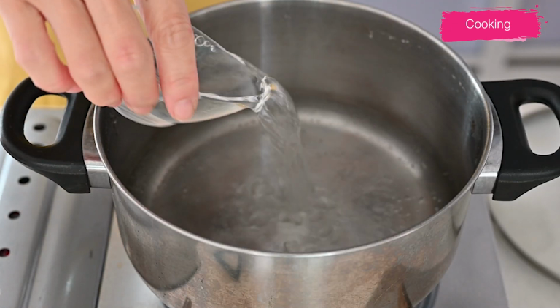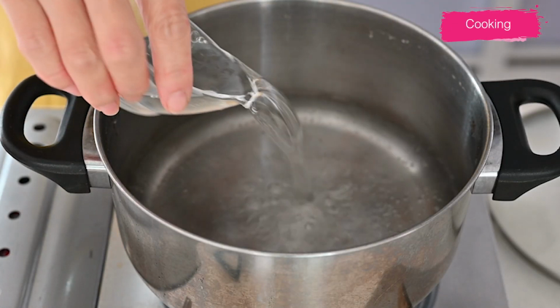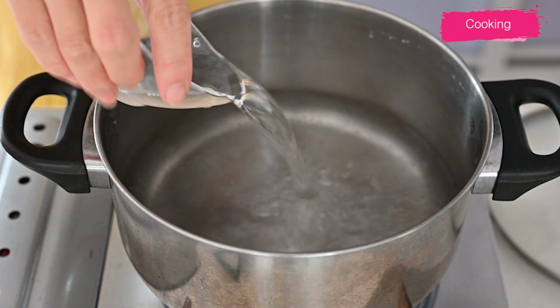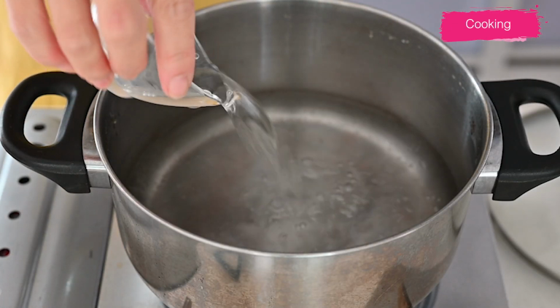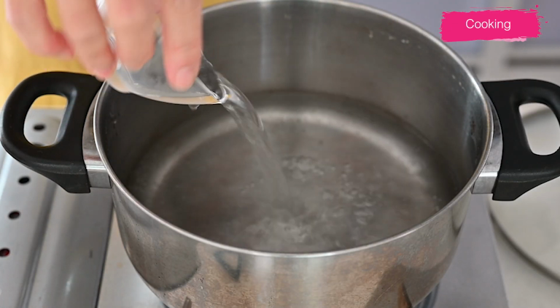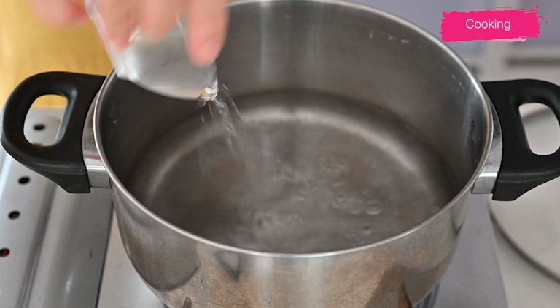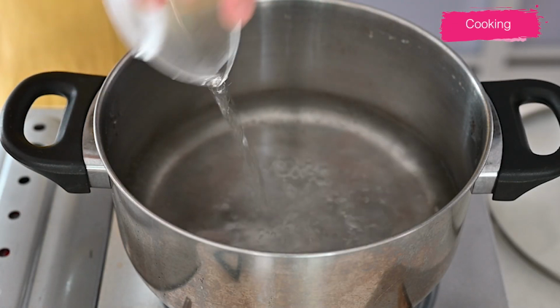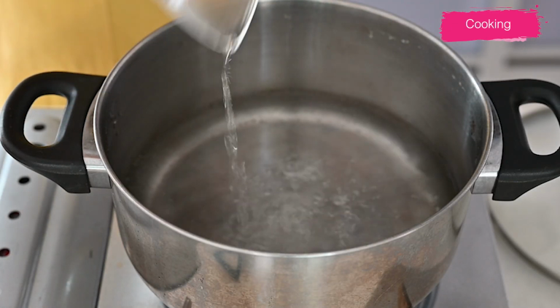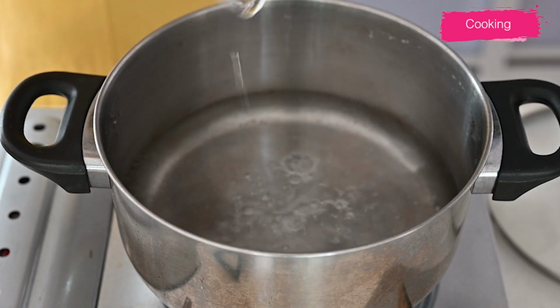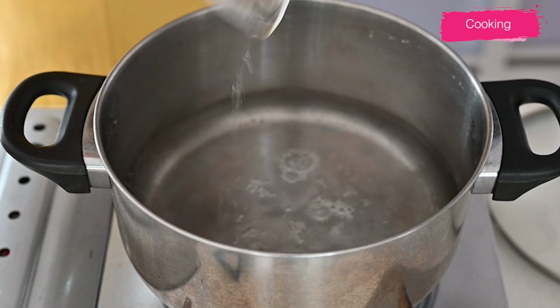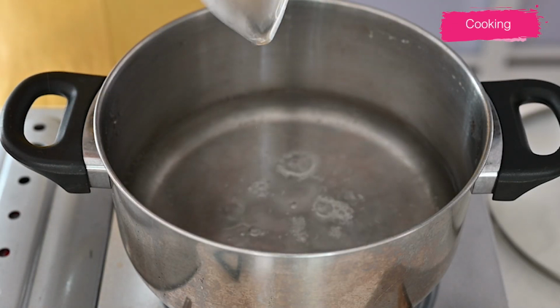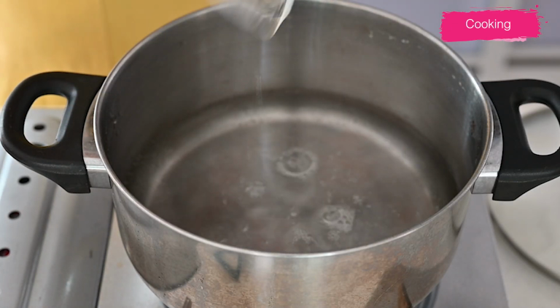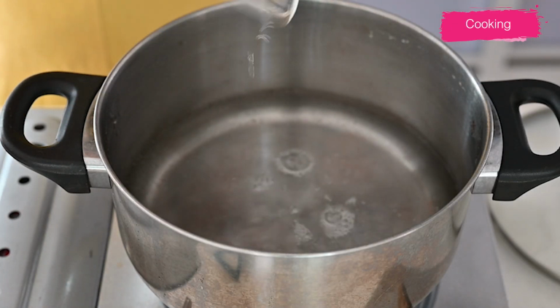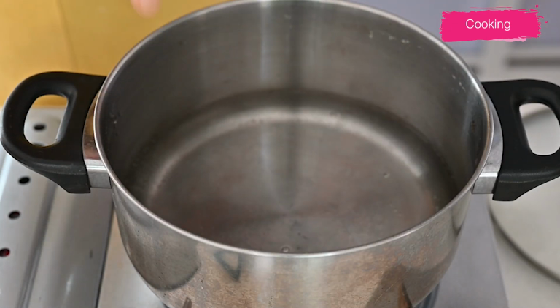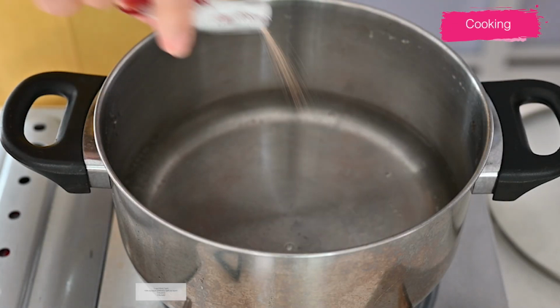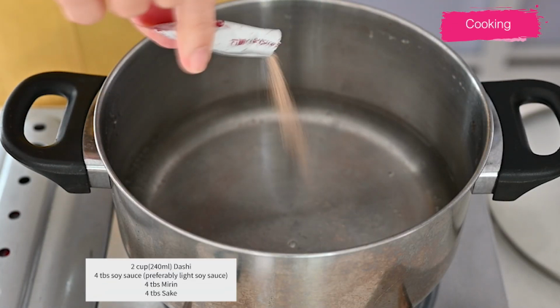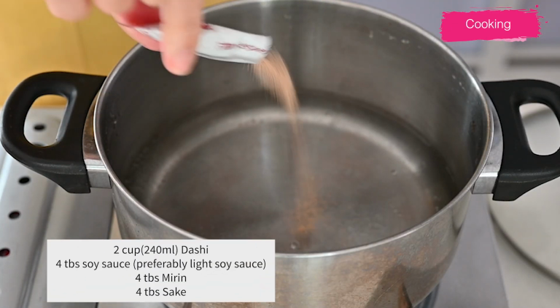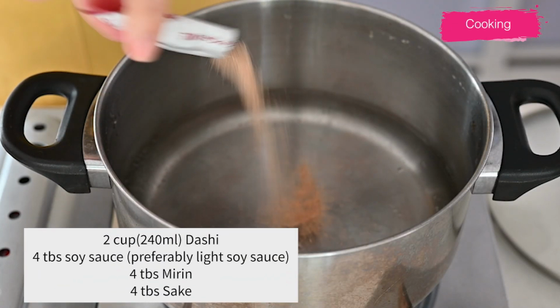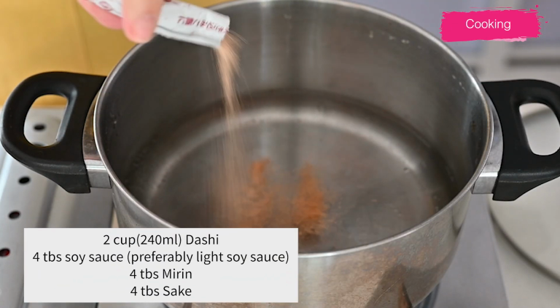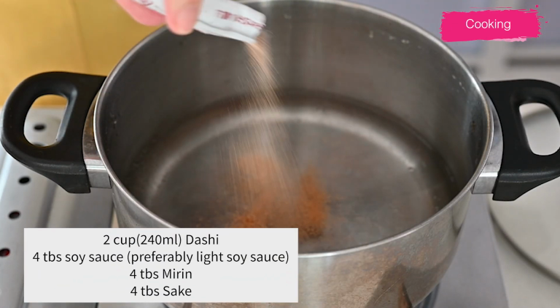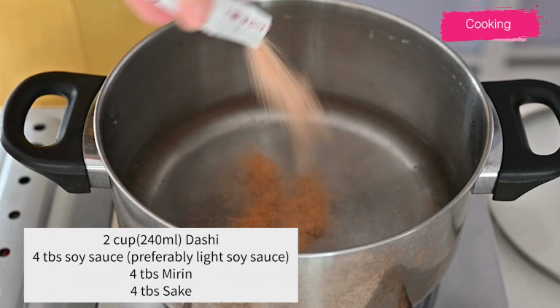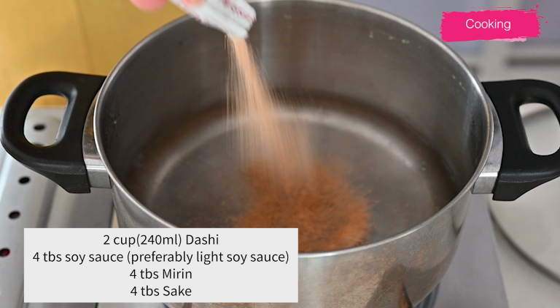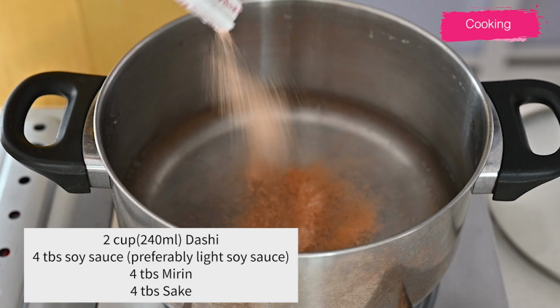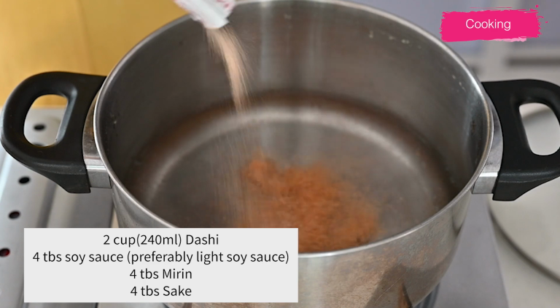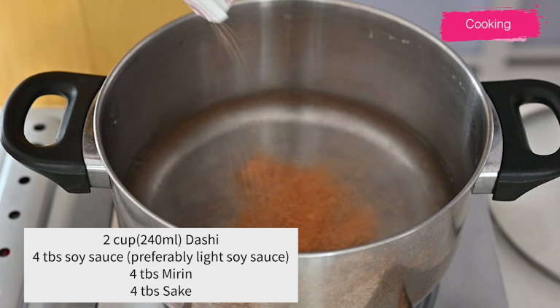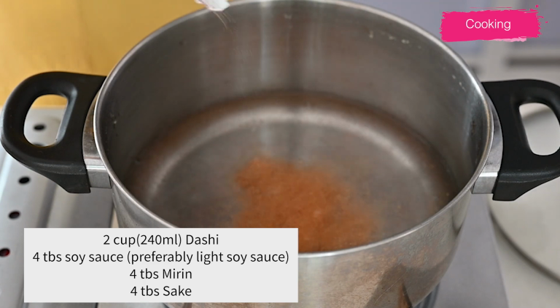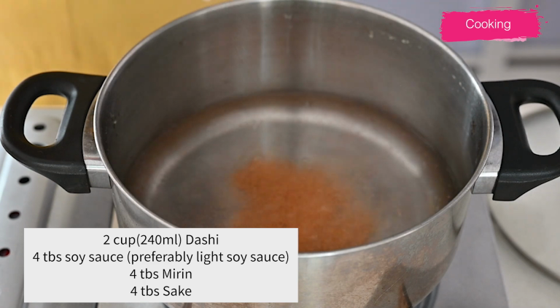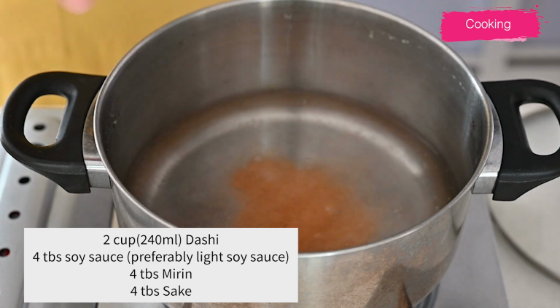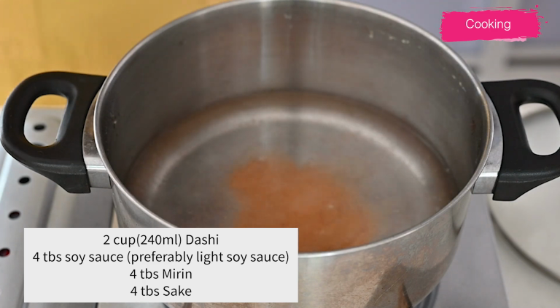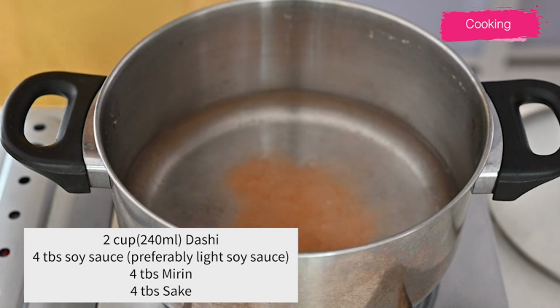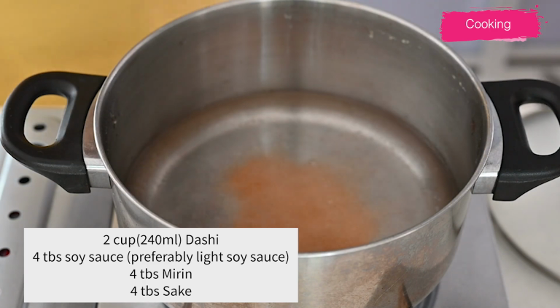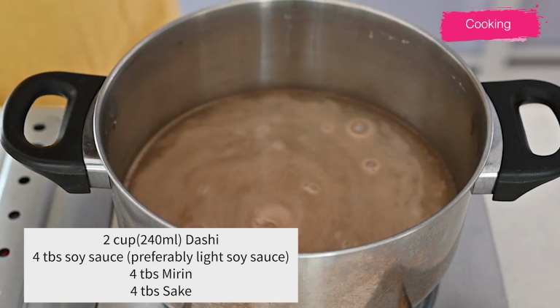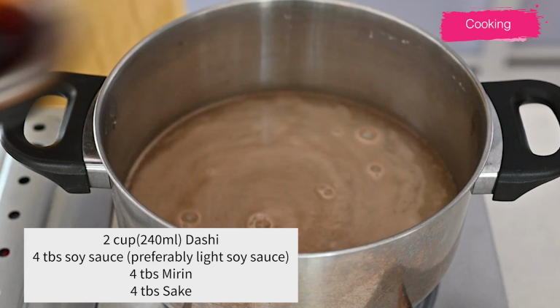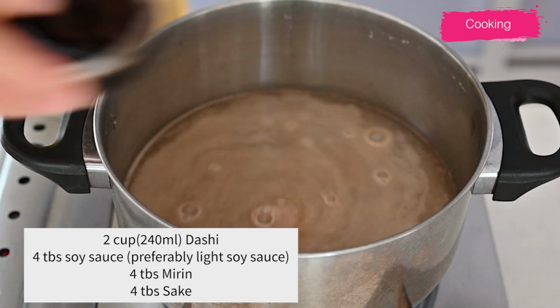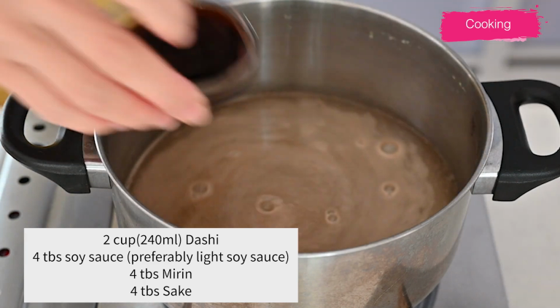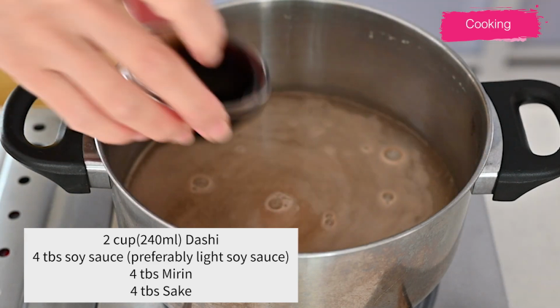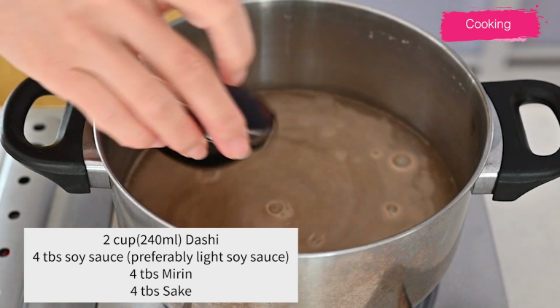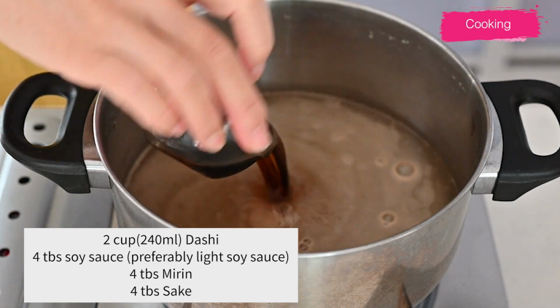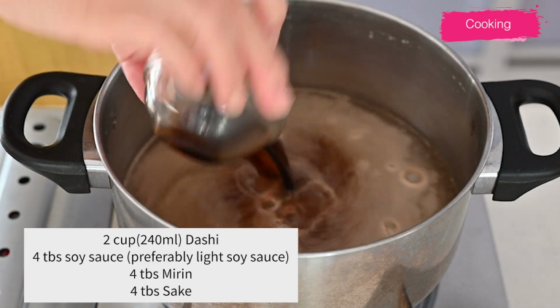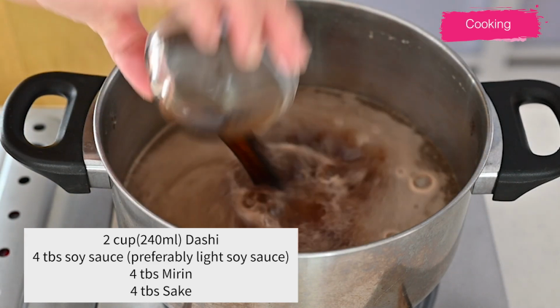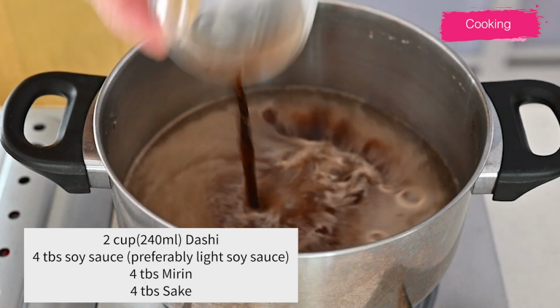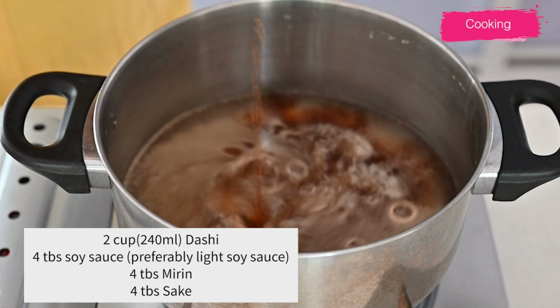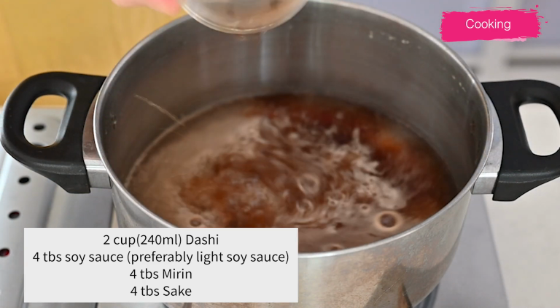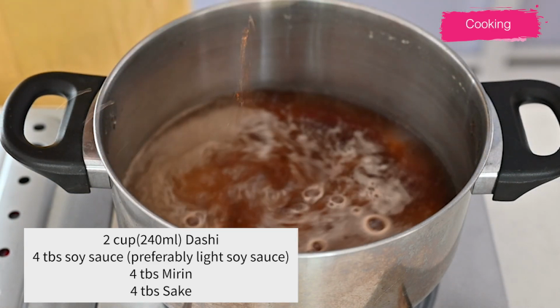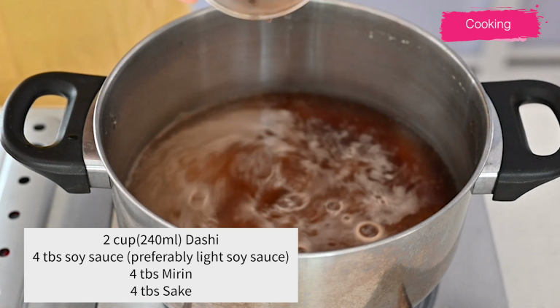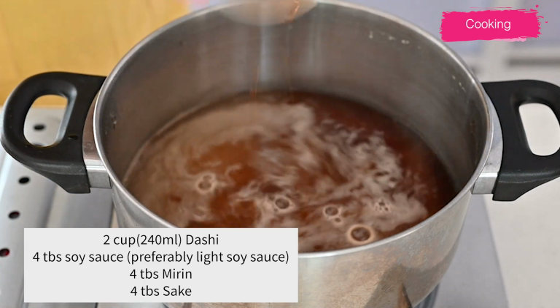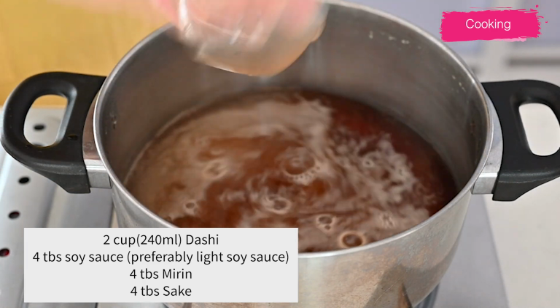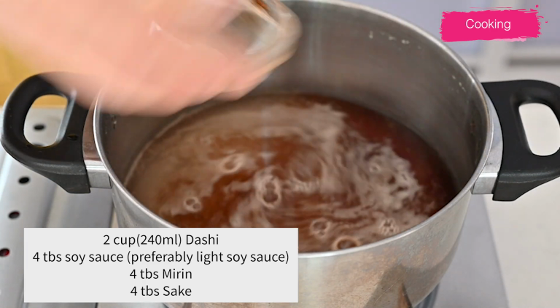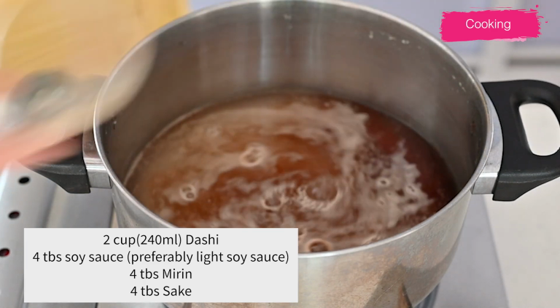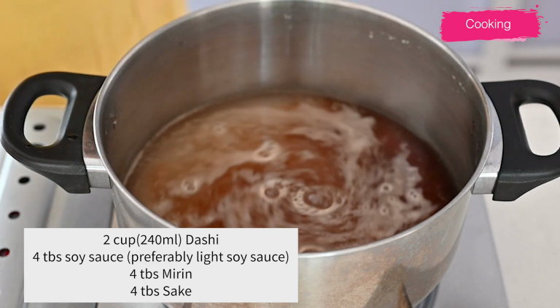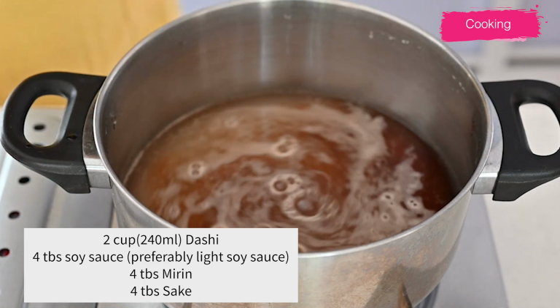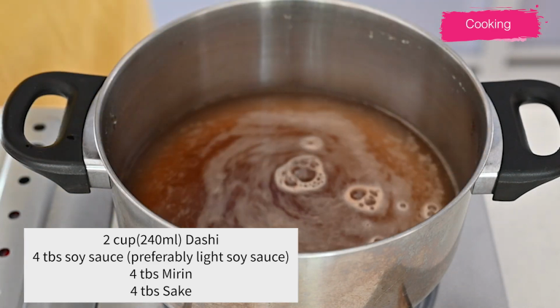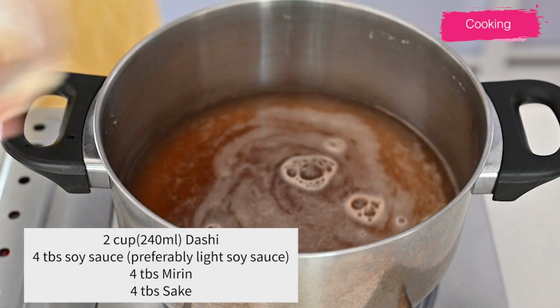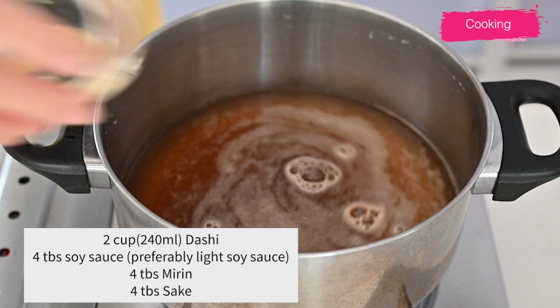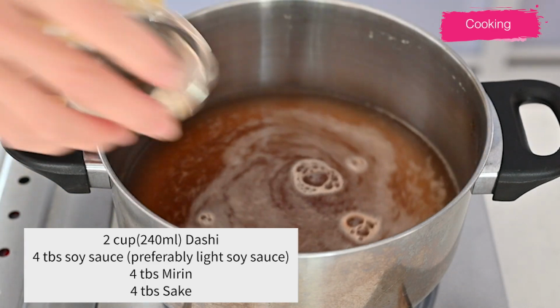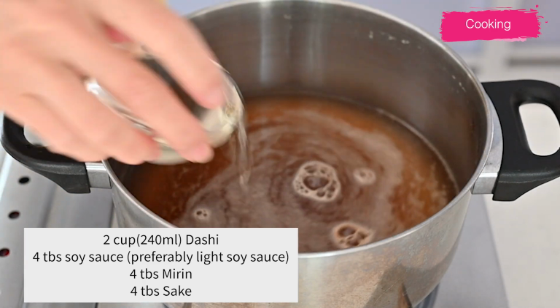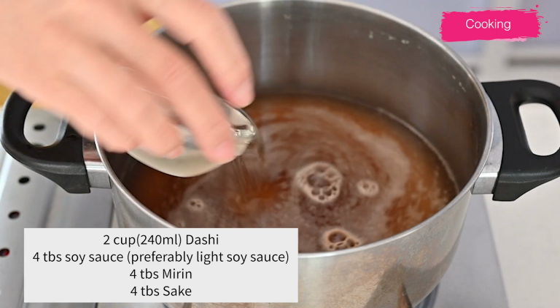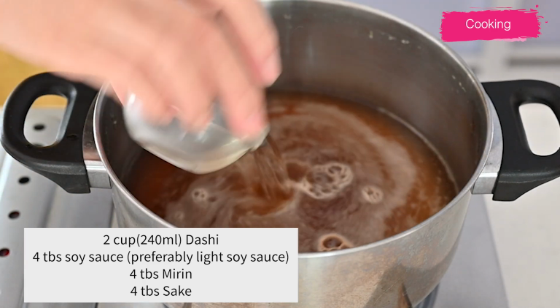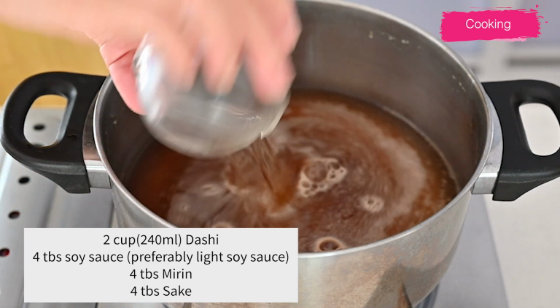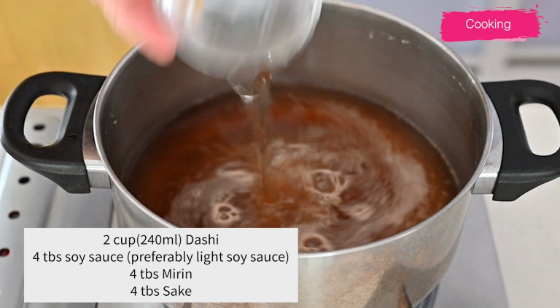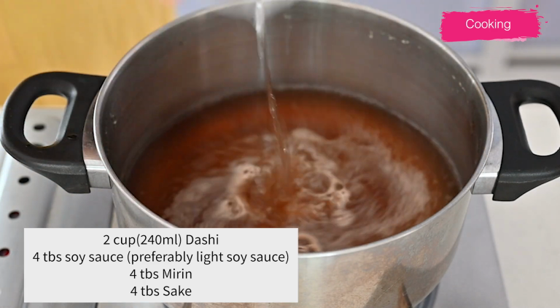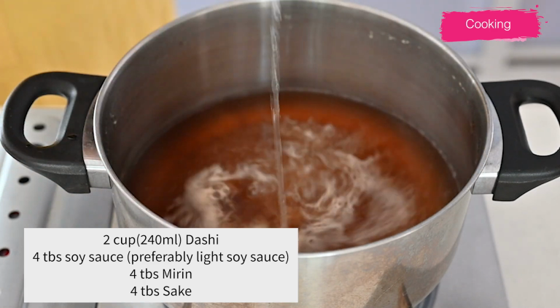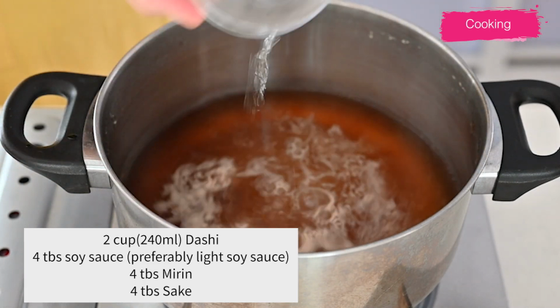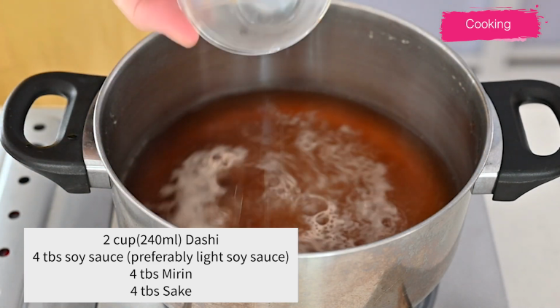Bring water to a boil. In a bowl, add dashi powder, soy sauce — preferably light soy sauce — mirin, and sake.